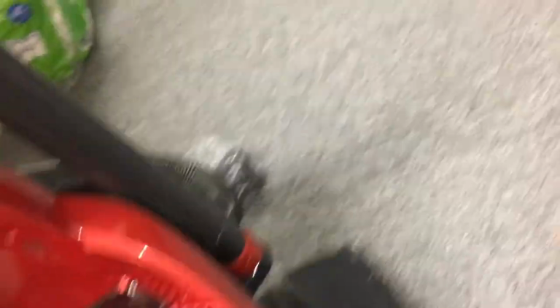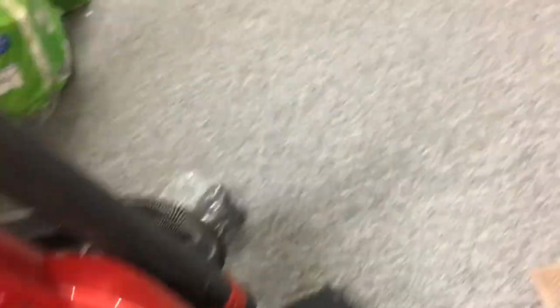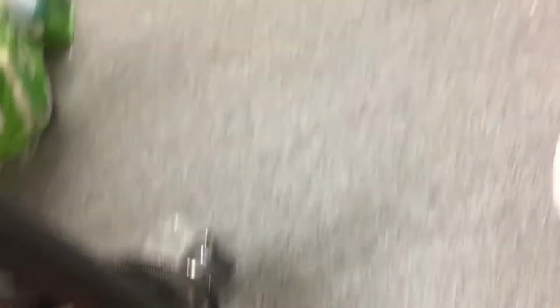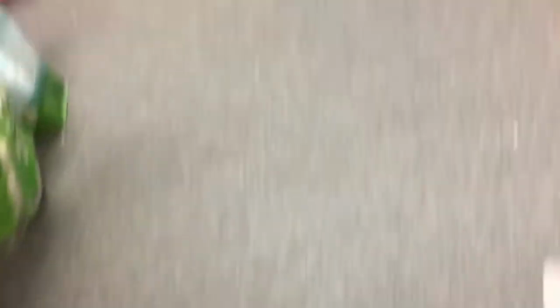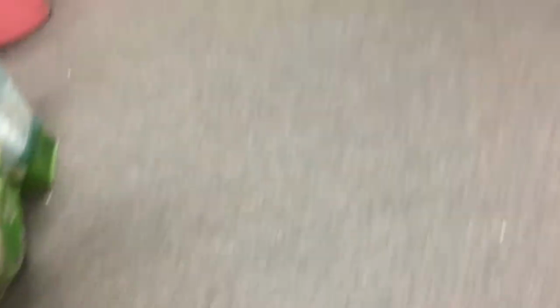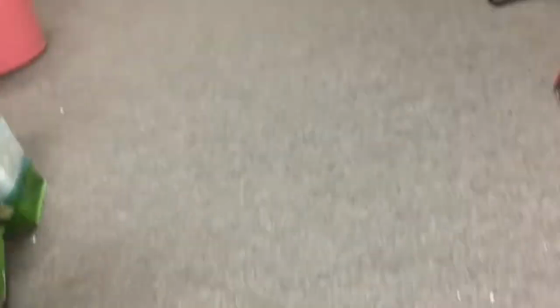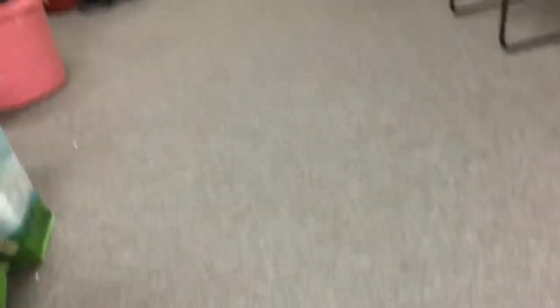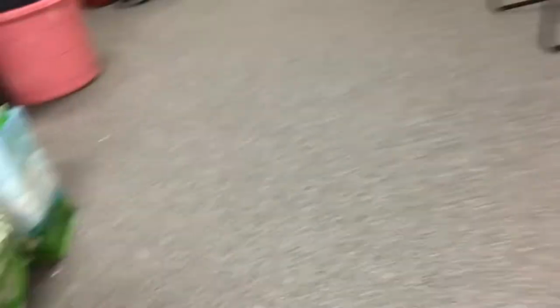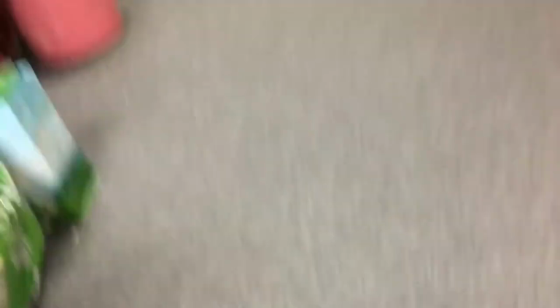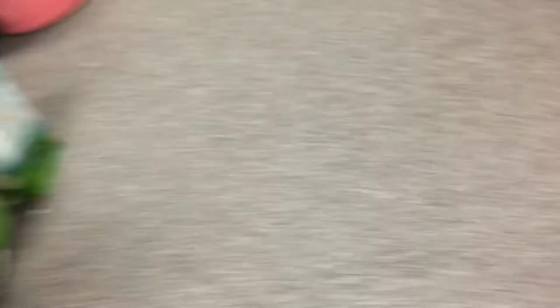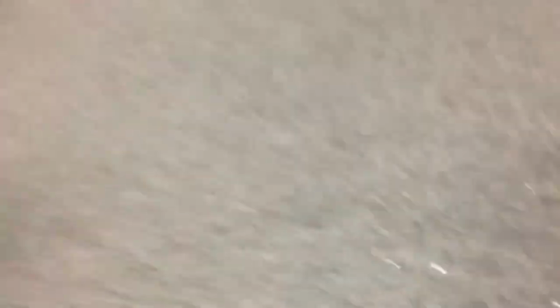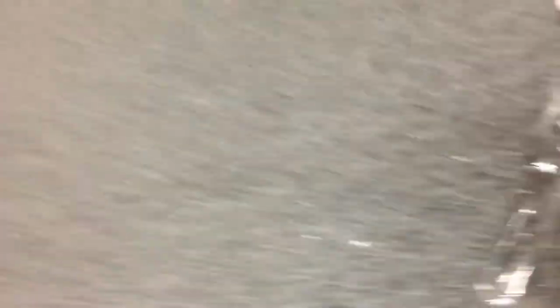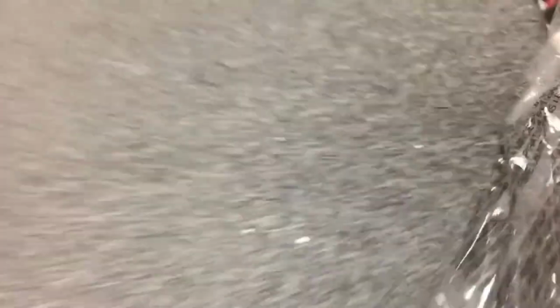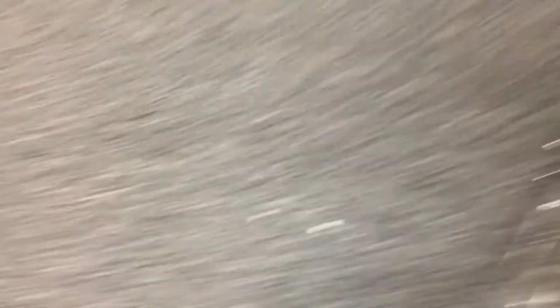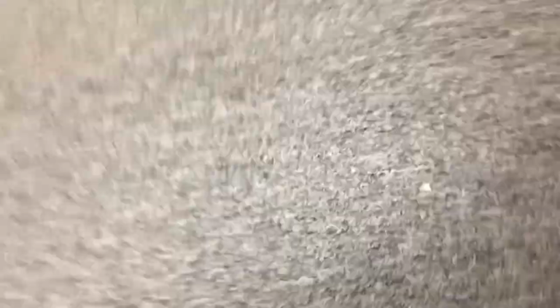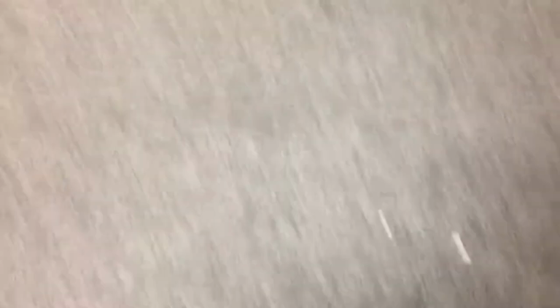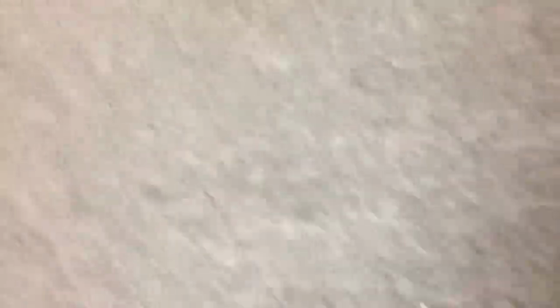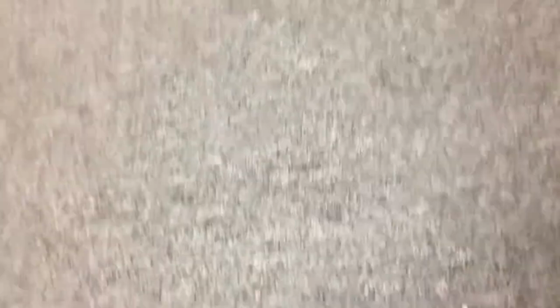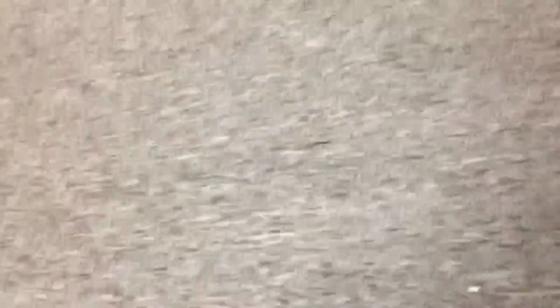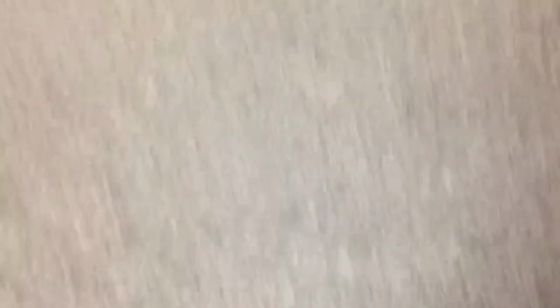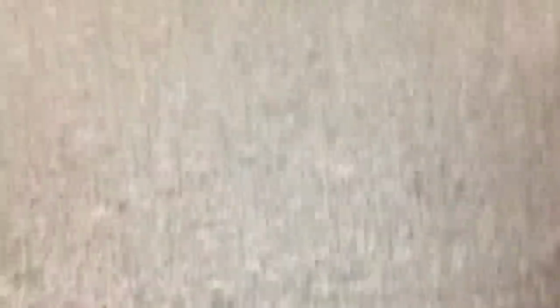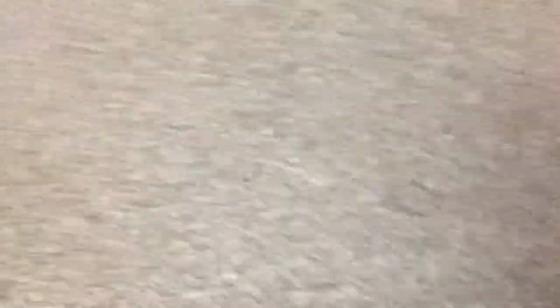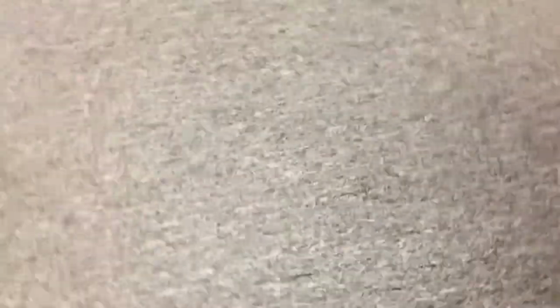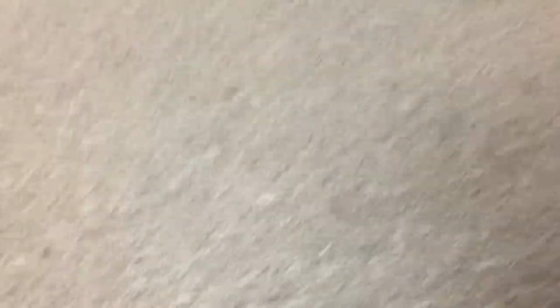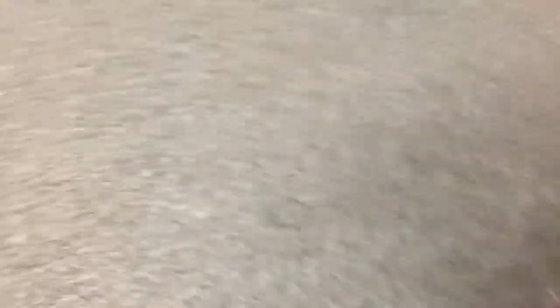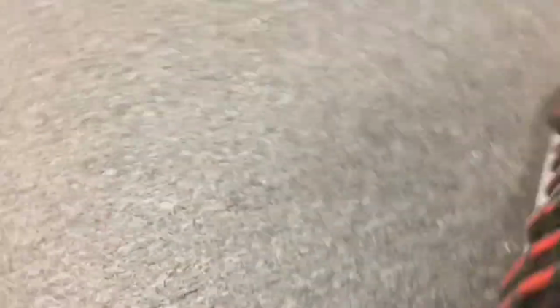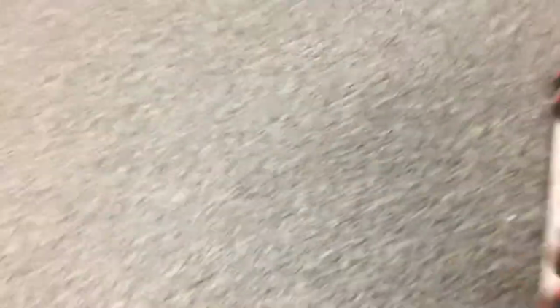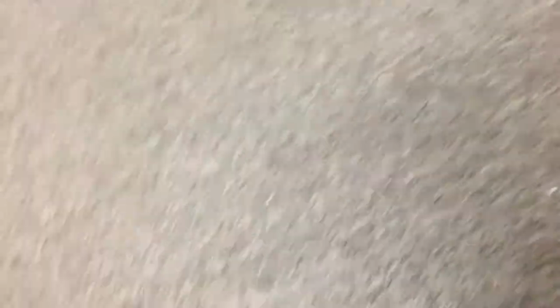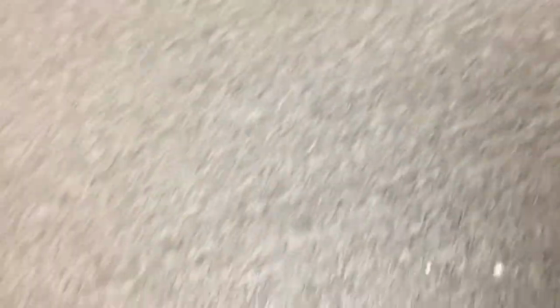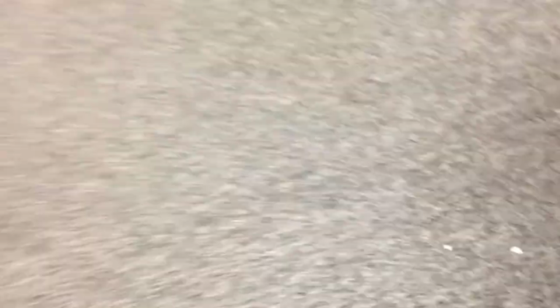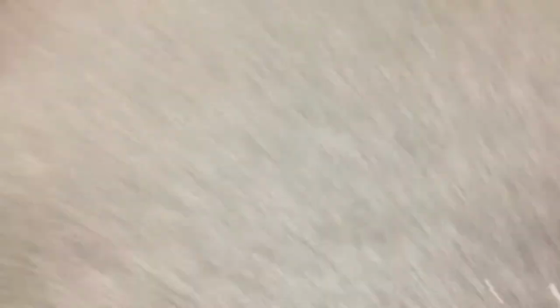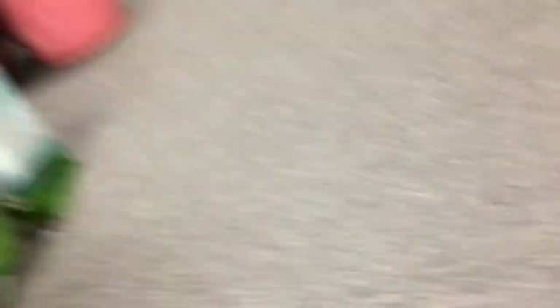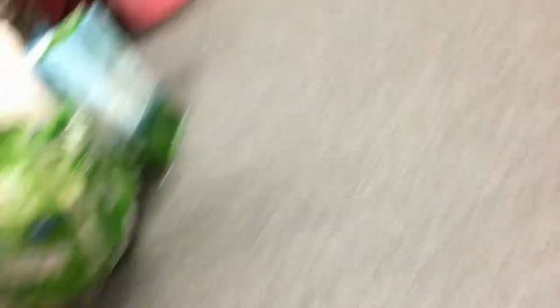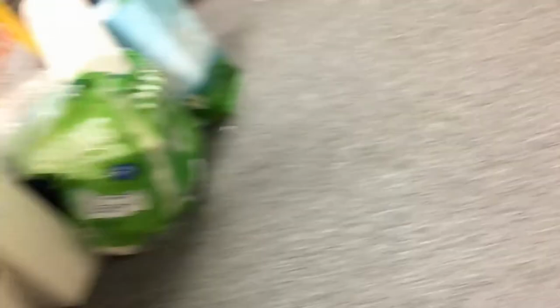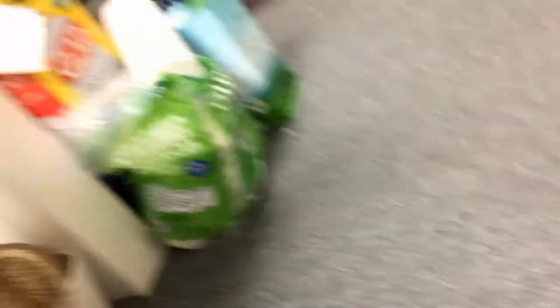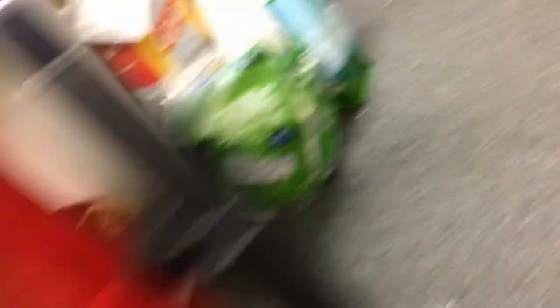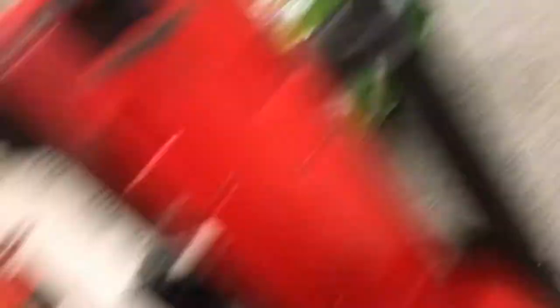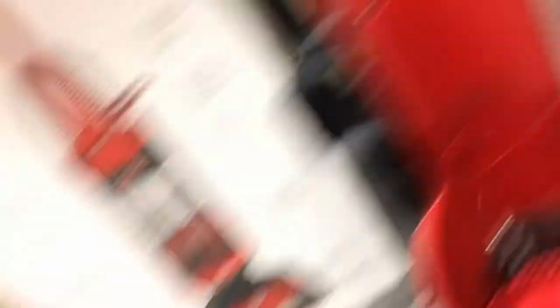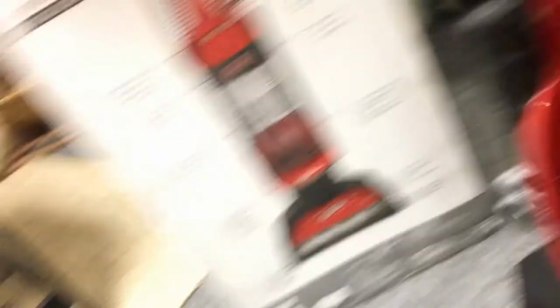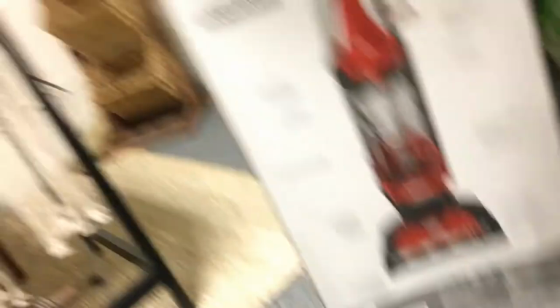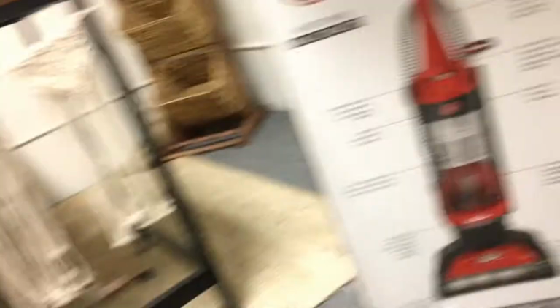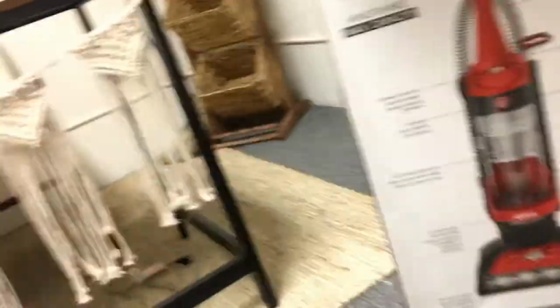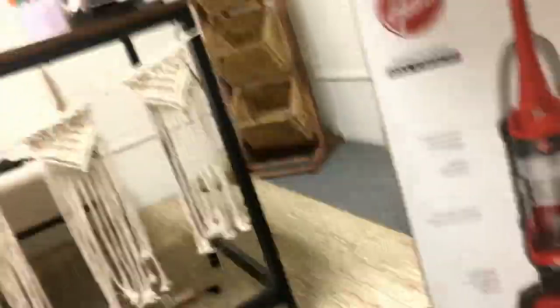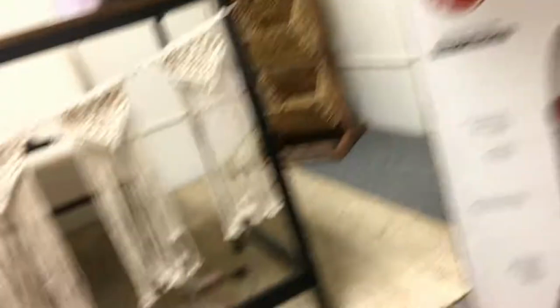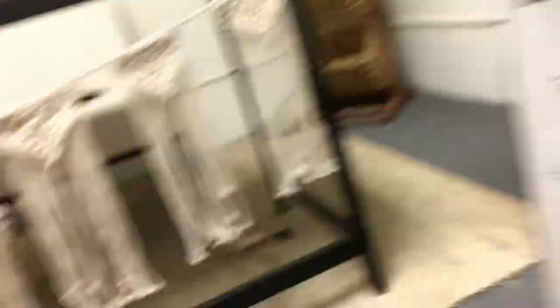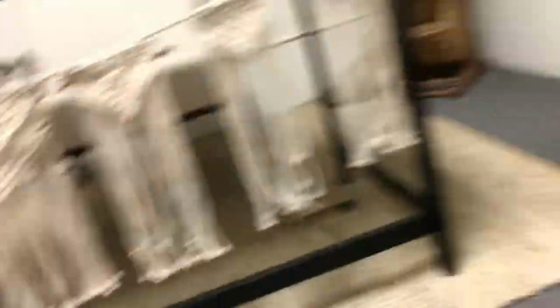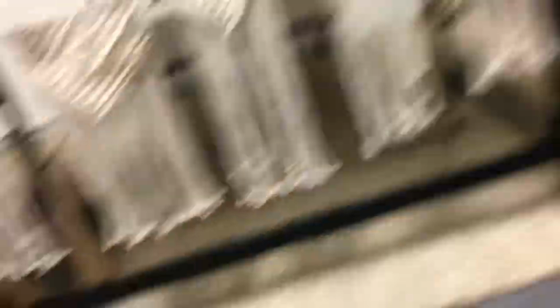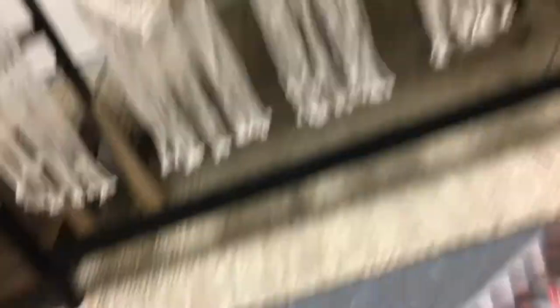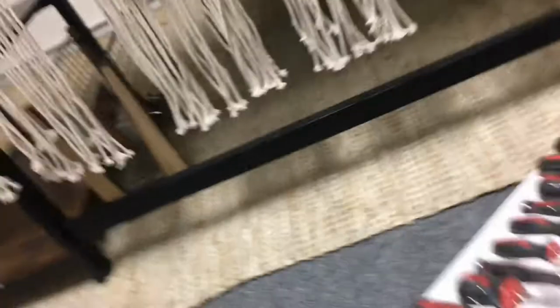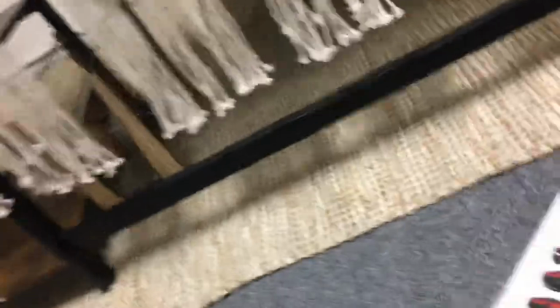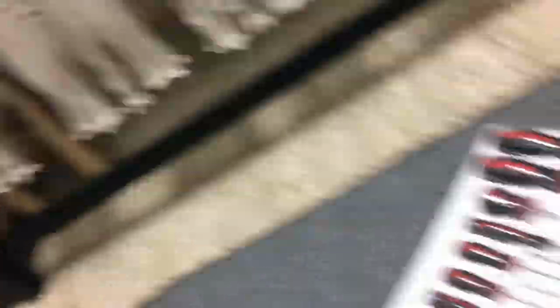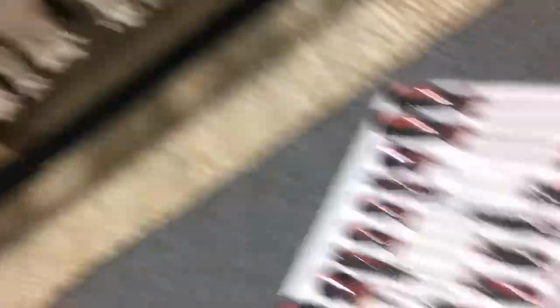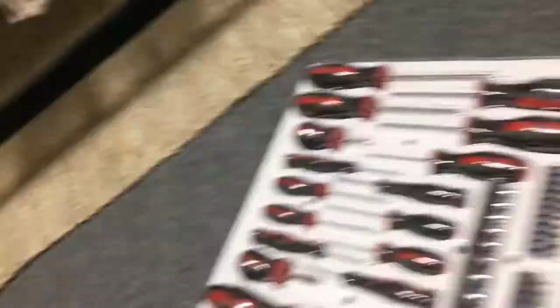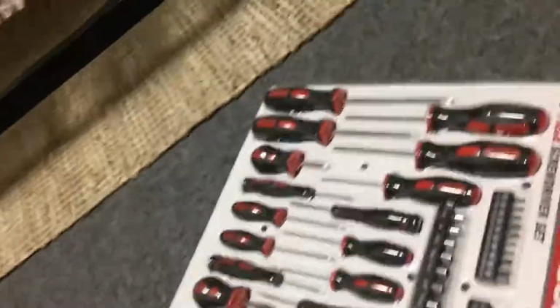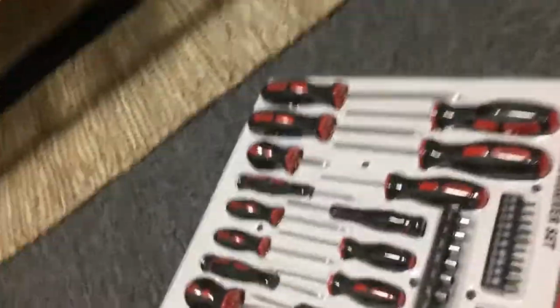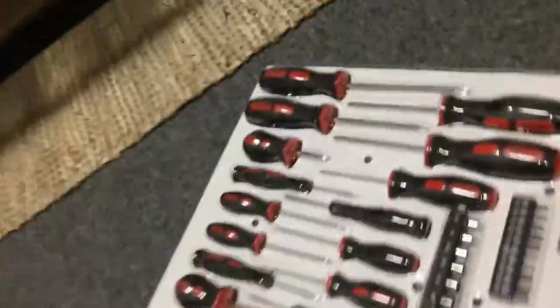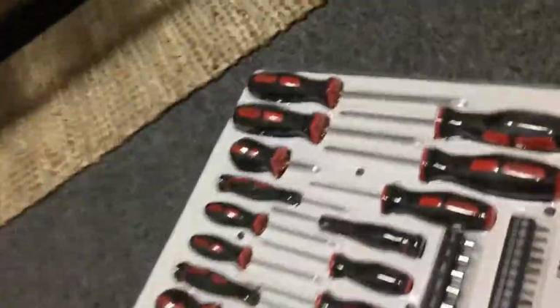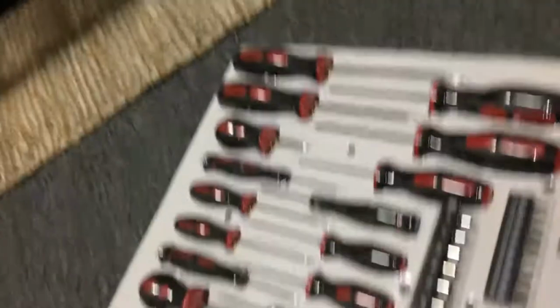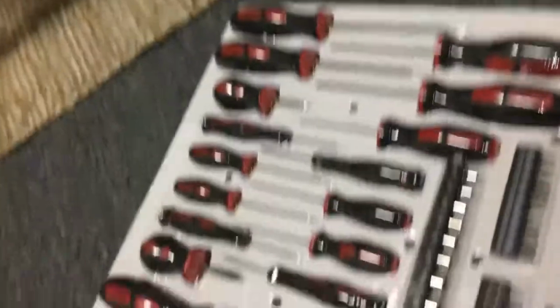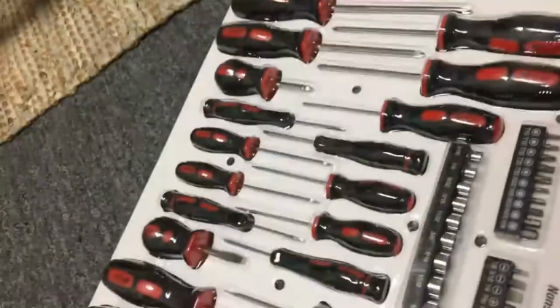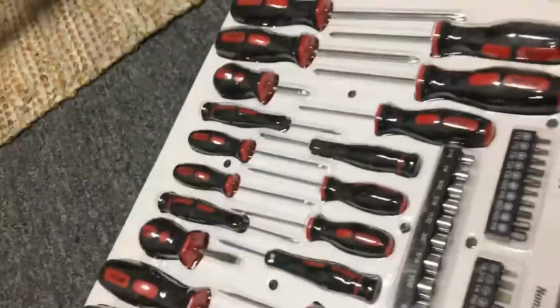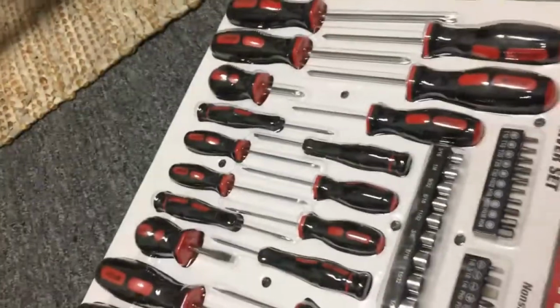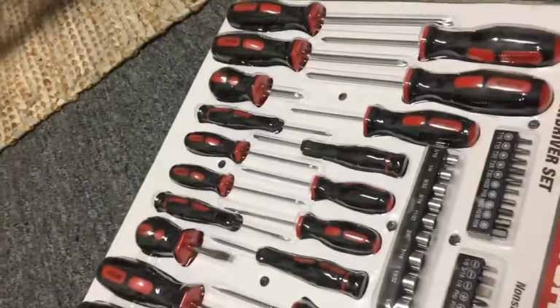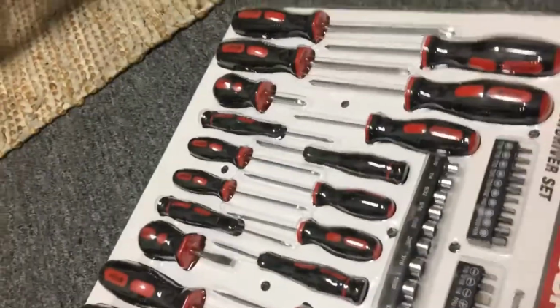Alright, so we need to get a screwdriver, I think.